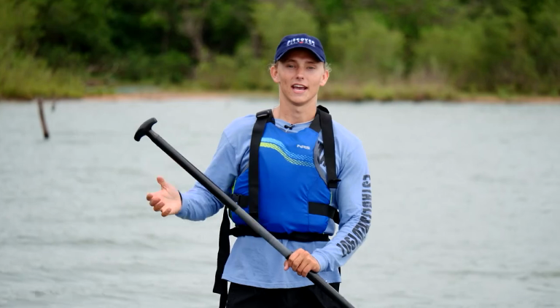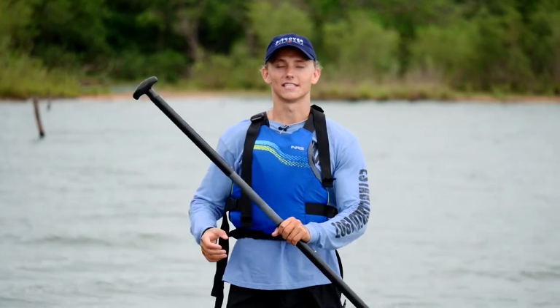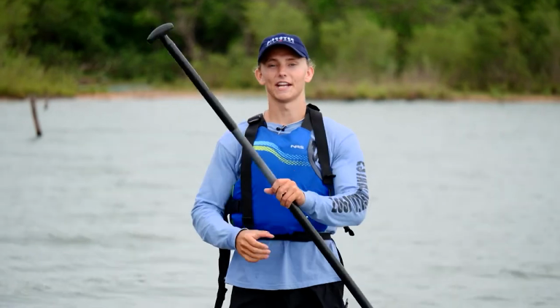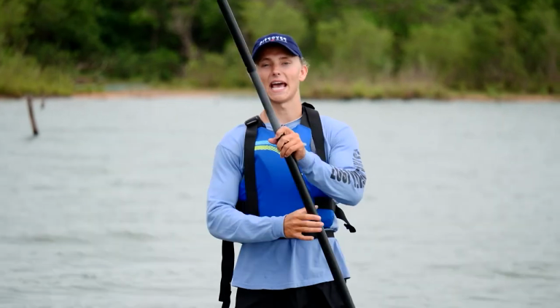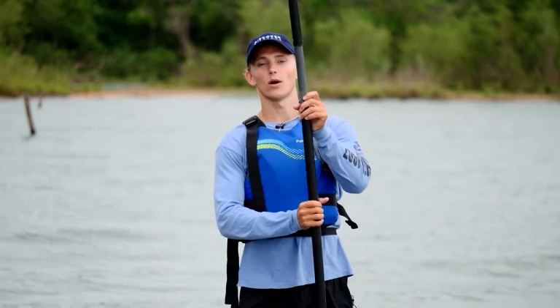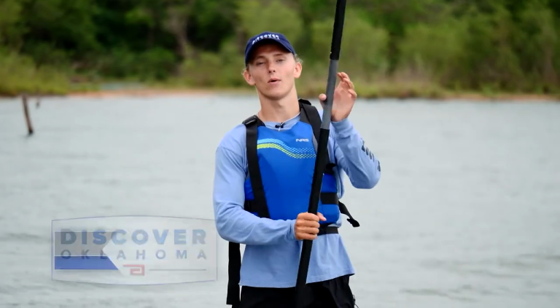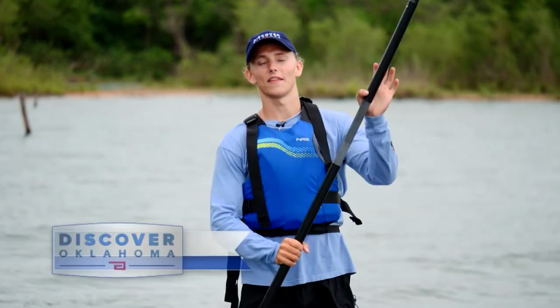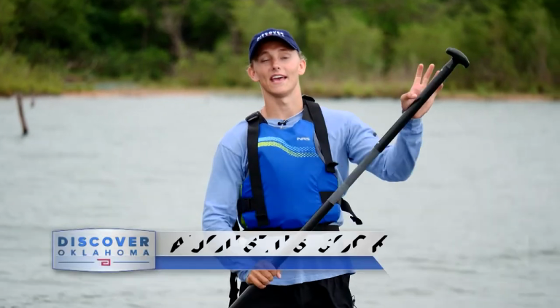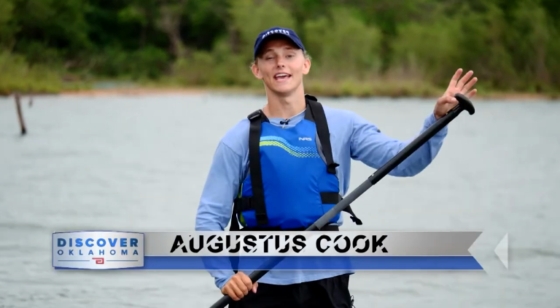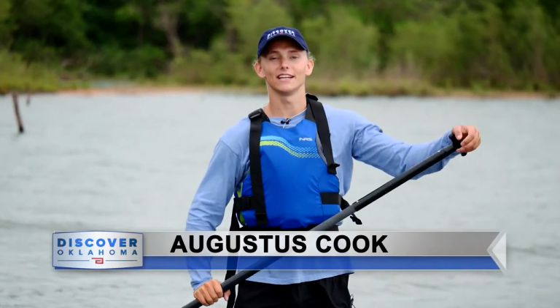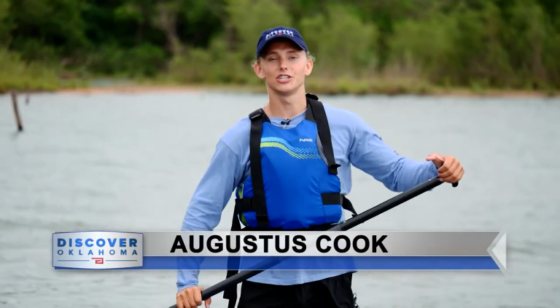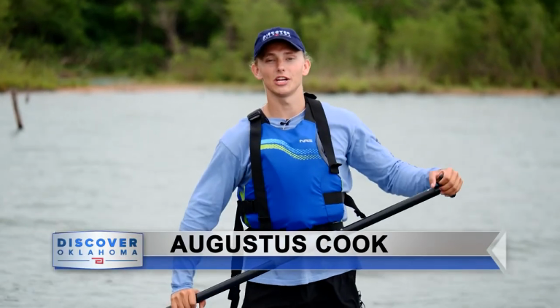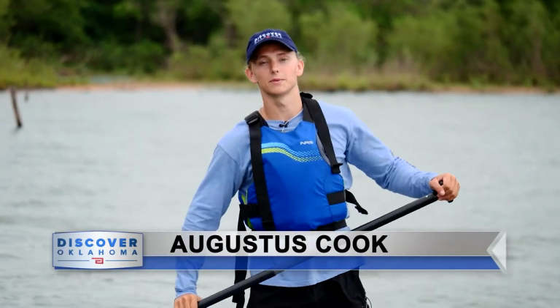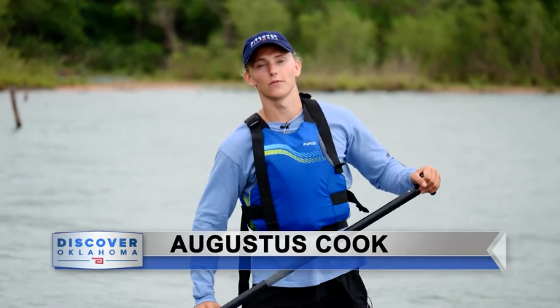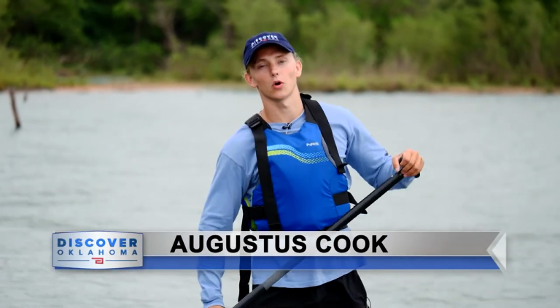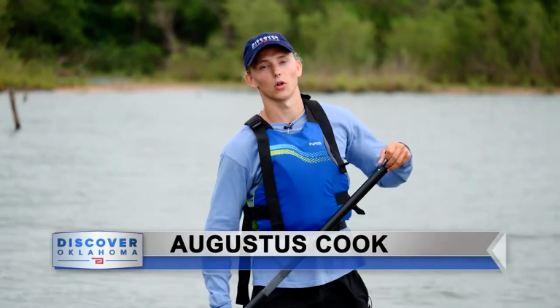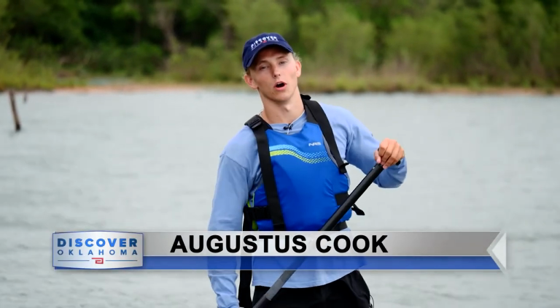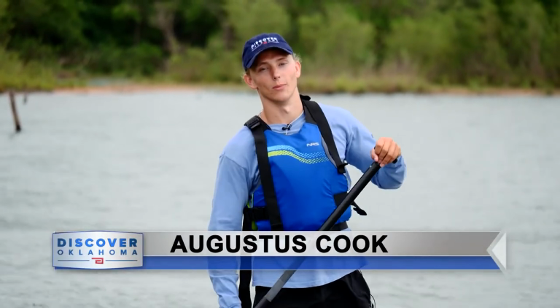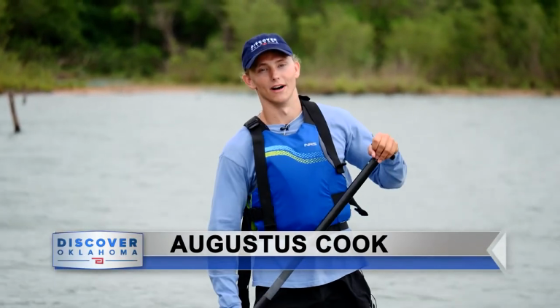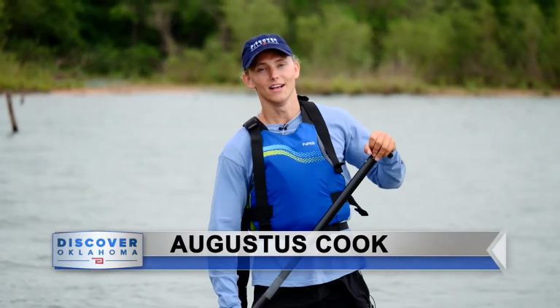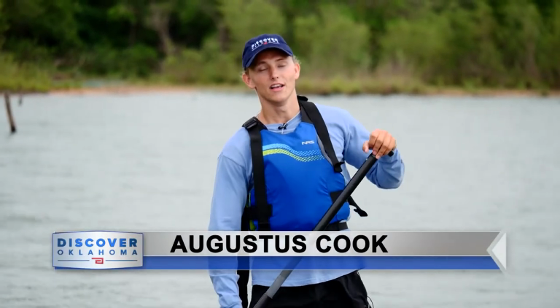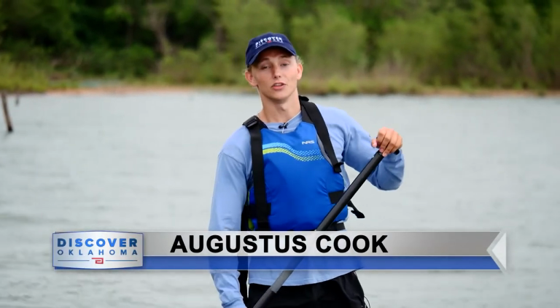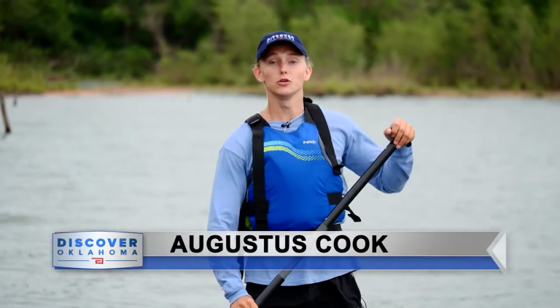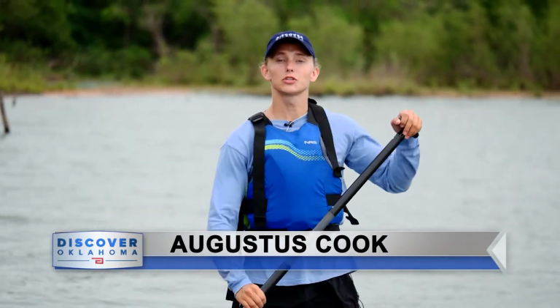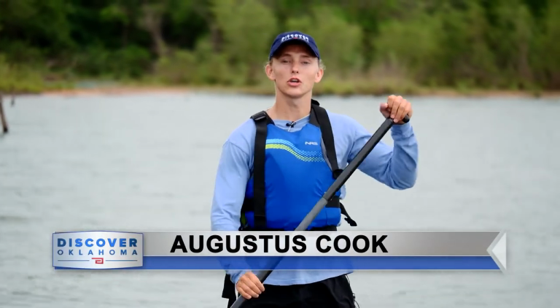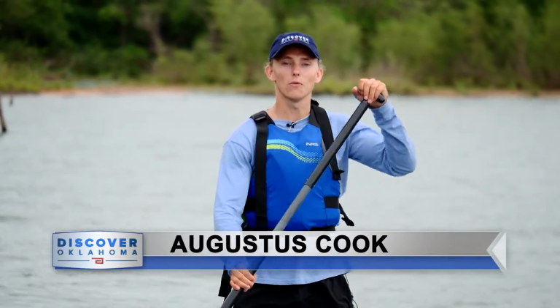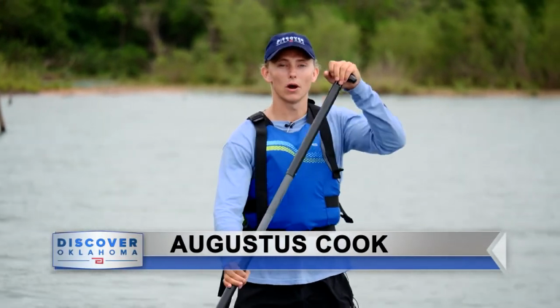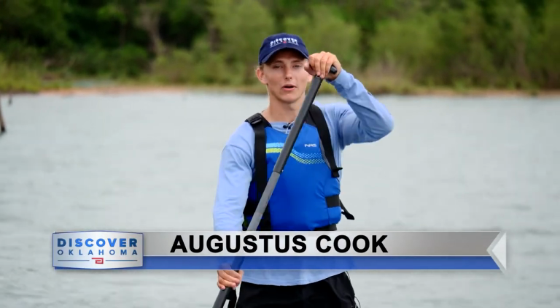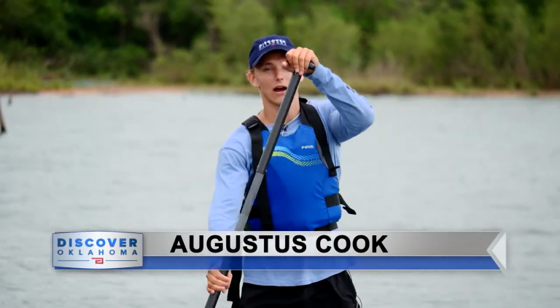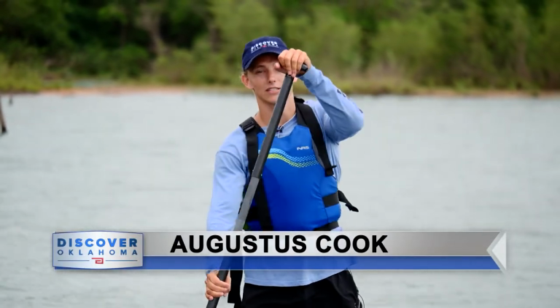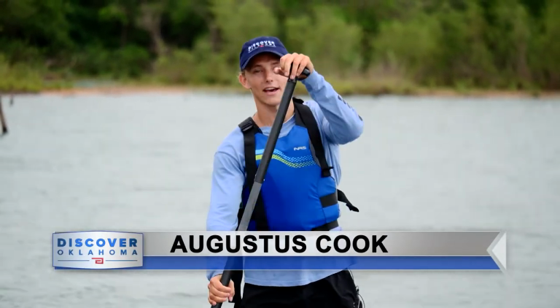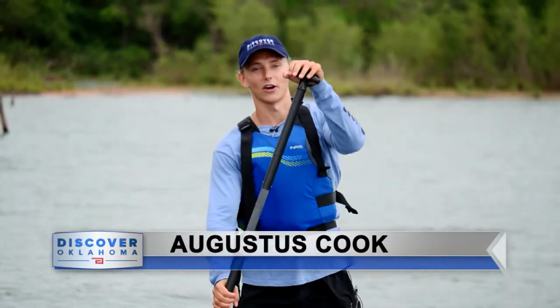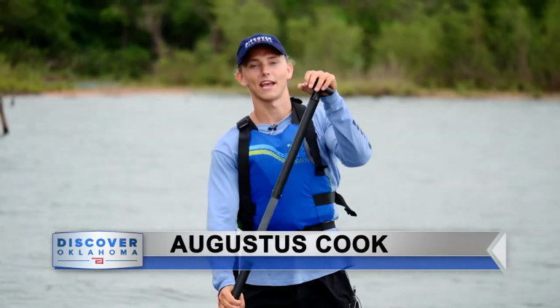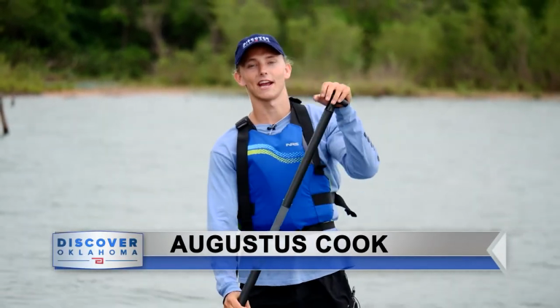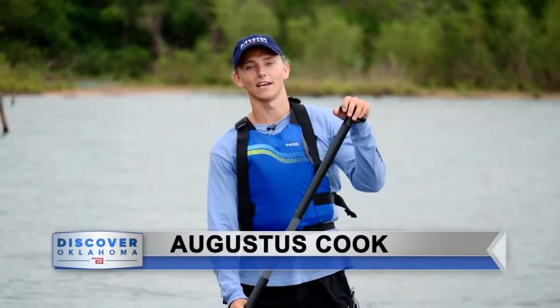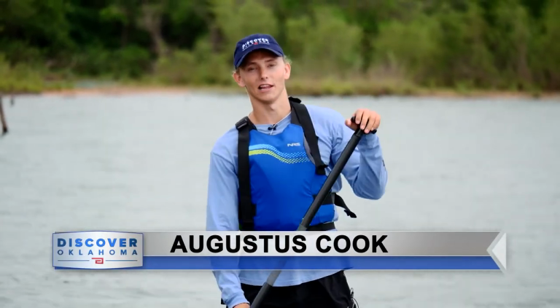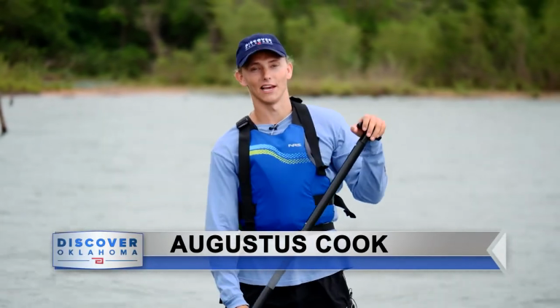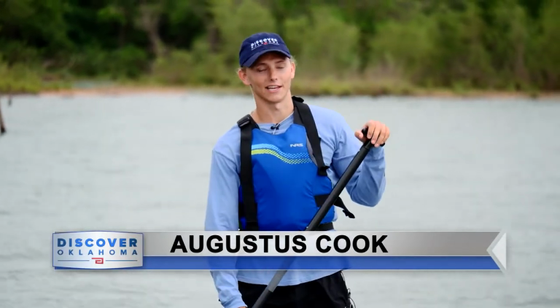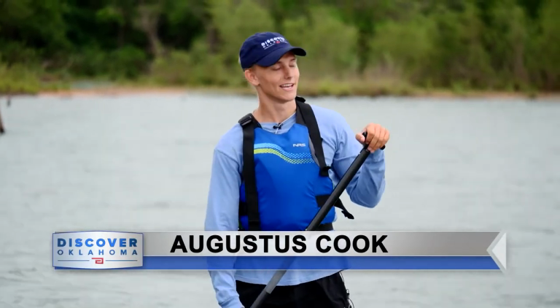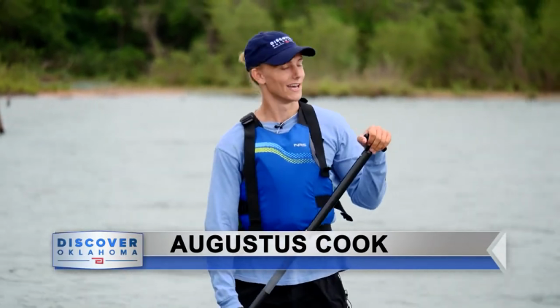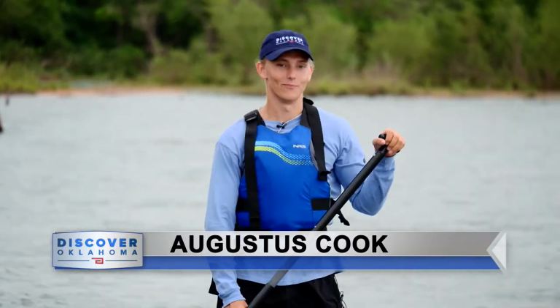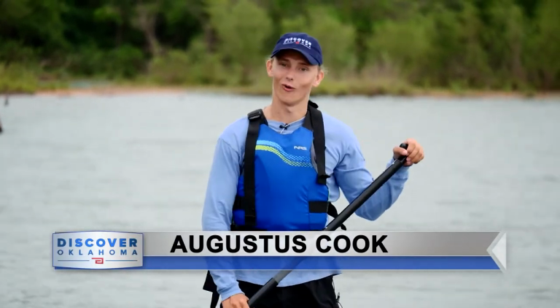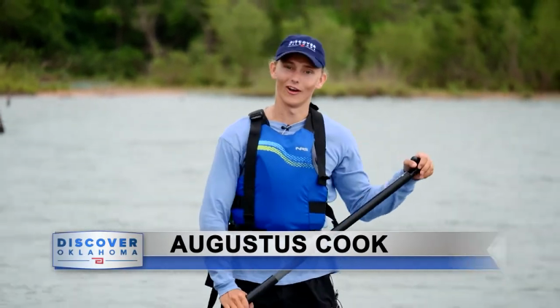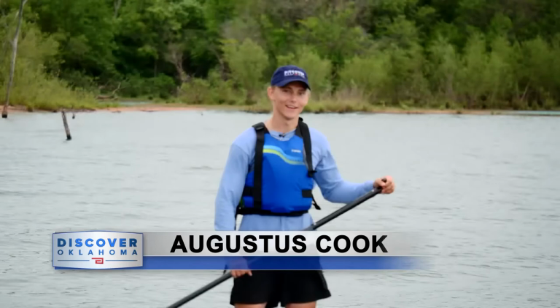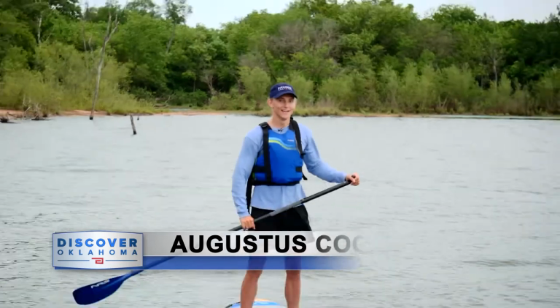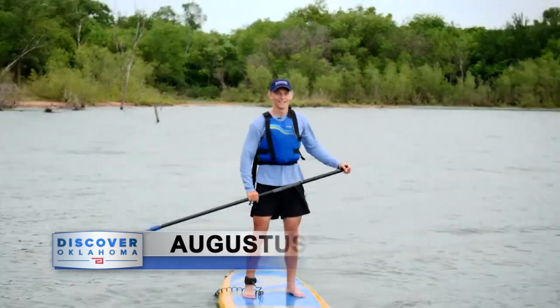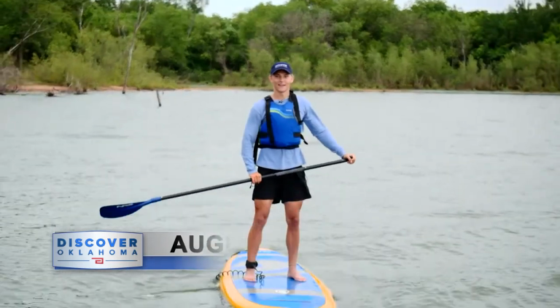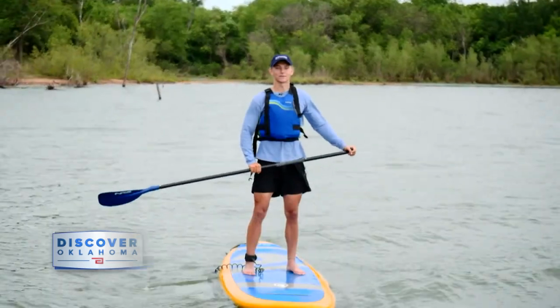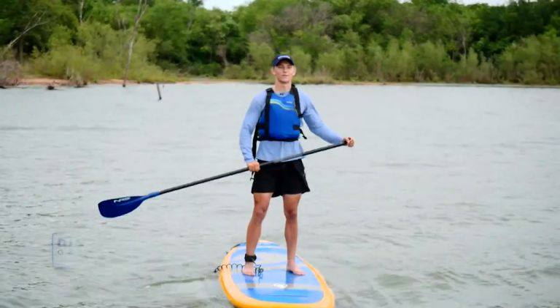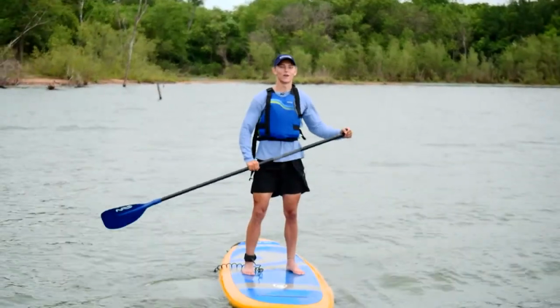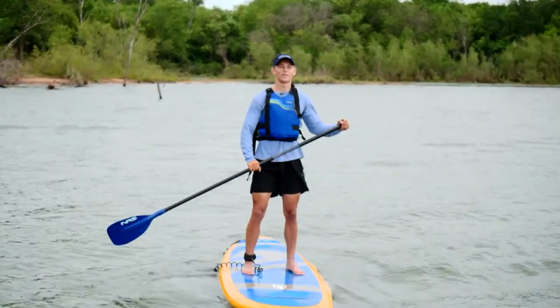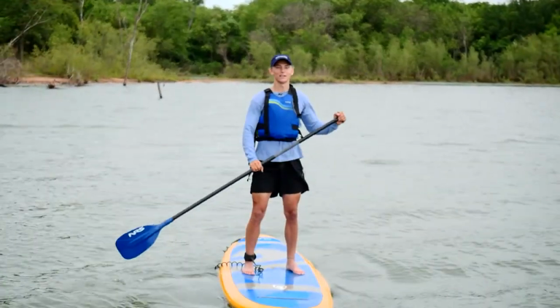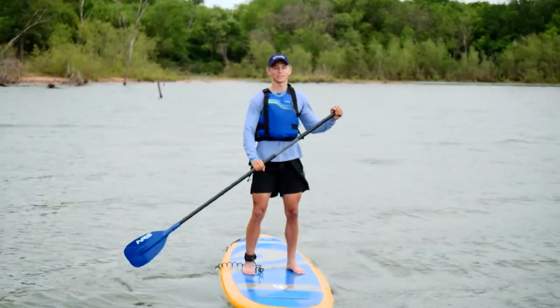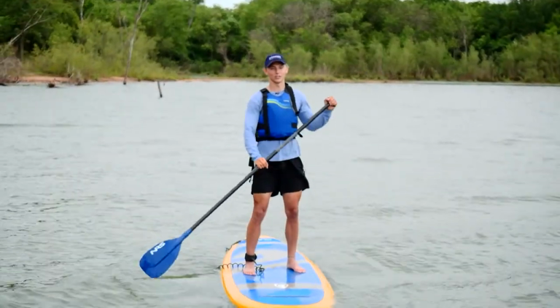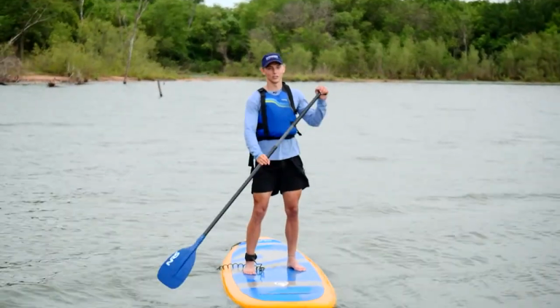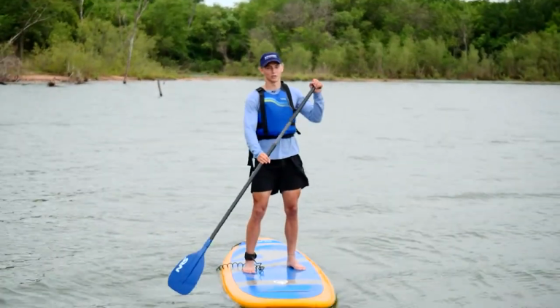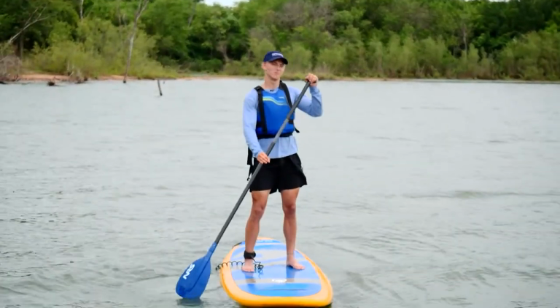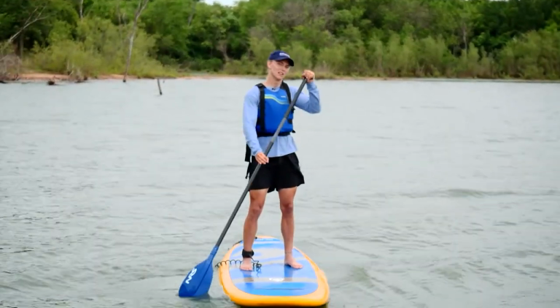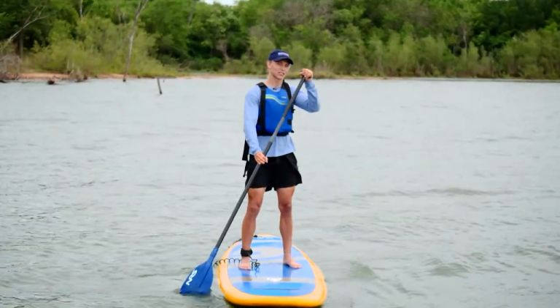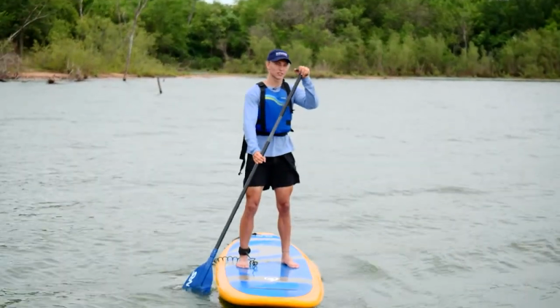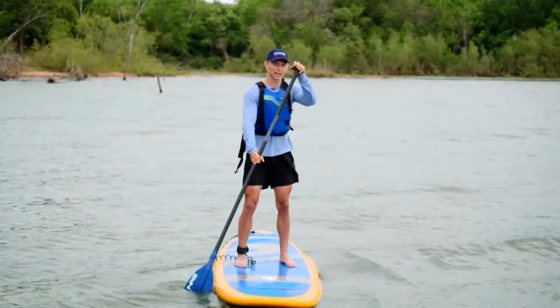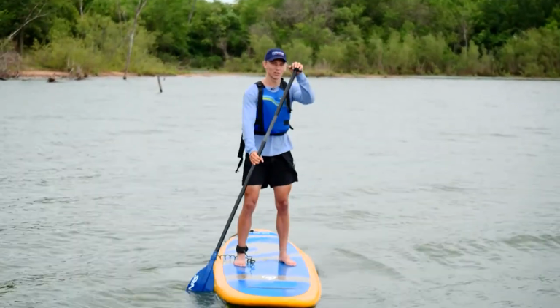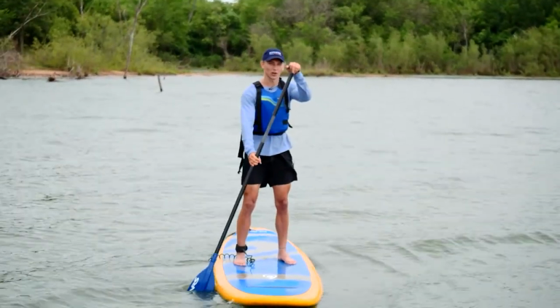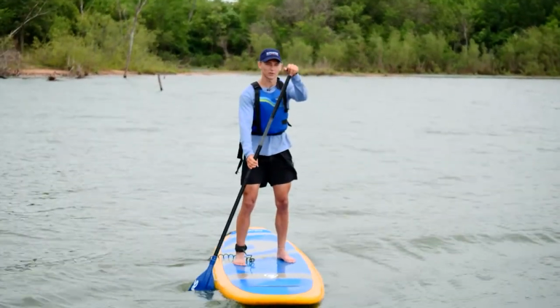Today I'm at one of the hidden gems of Oklahoma, the UCO Boathouse at Arcadia Lake. And boy, do they have some fun things to do. Let's go take a look.